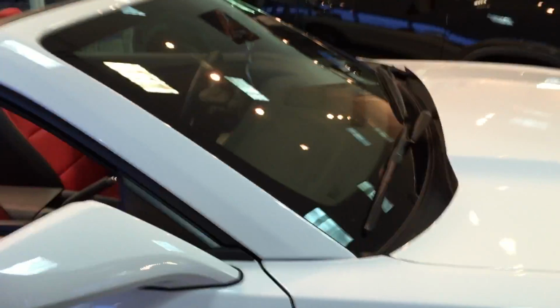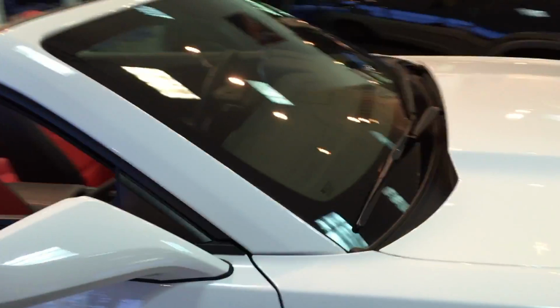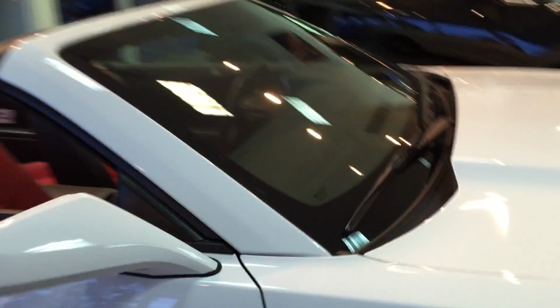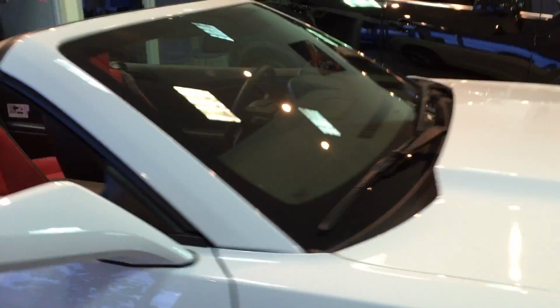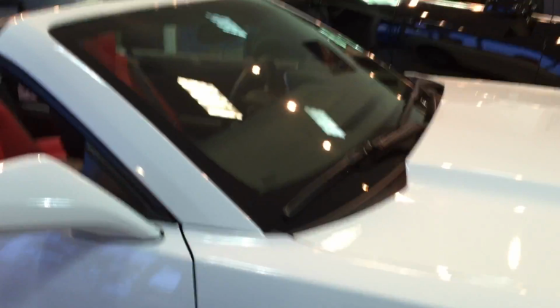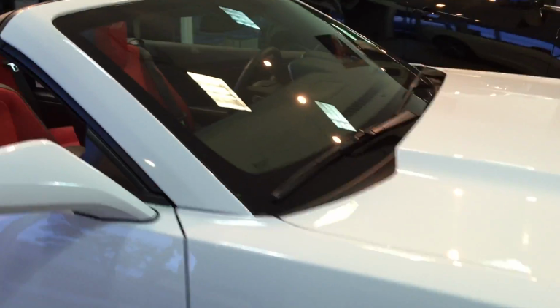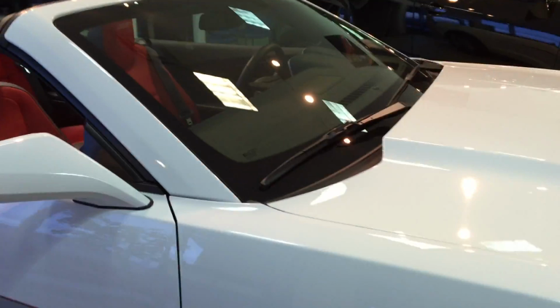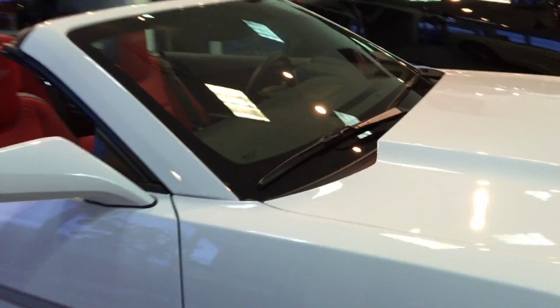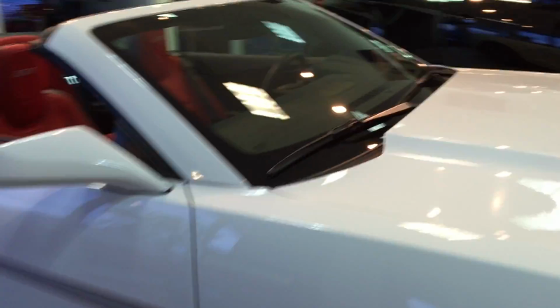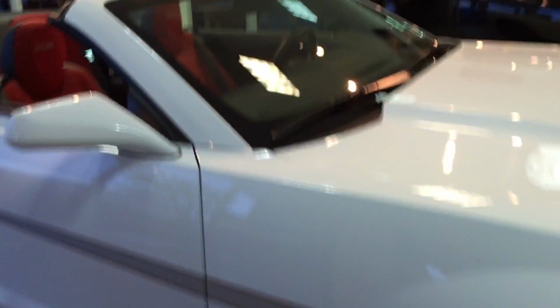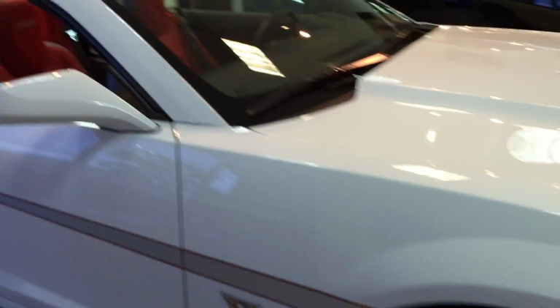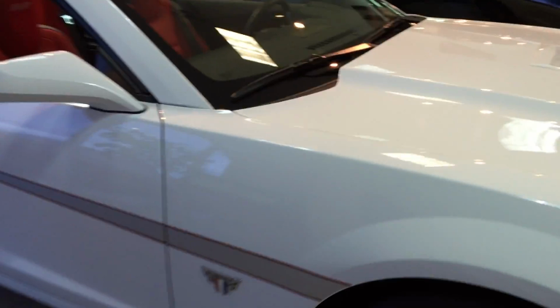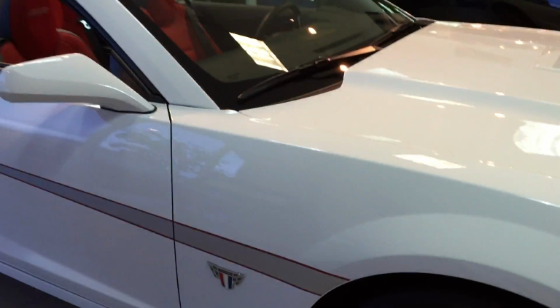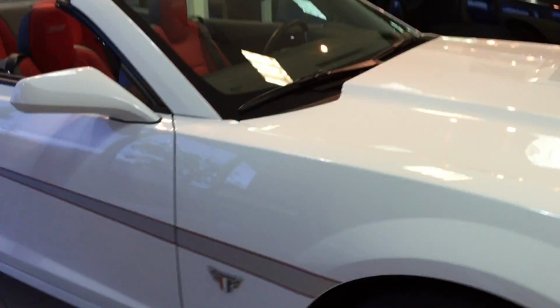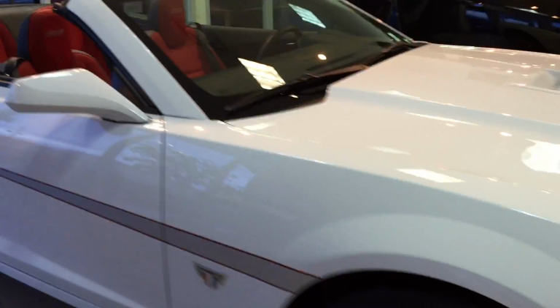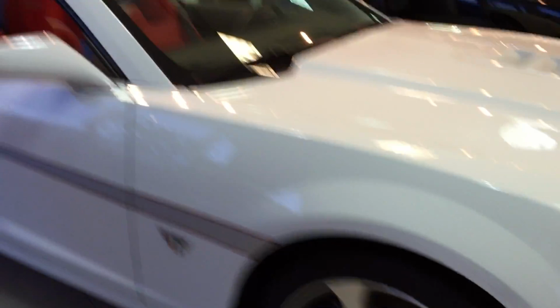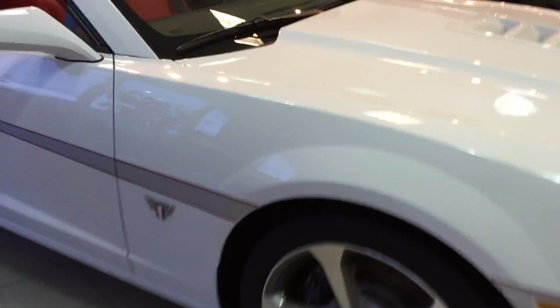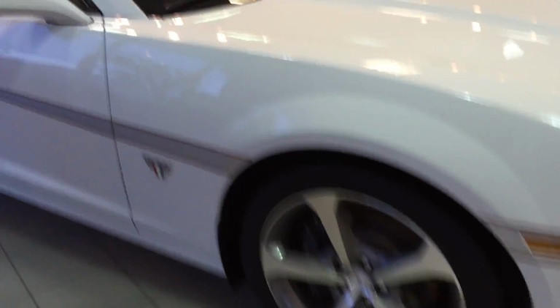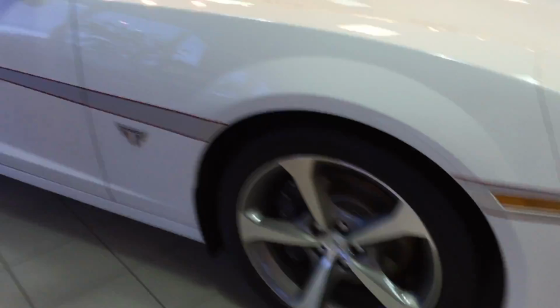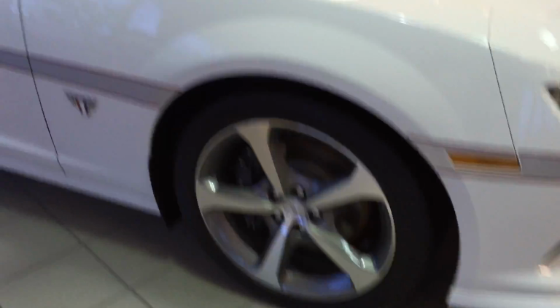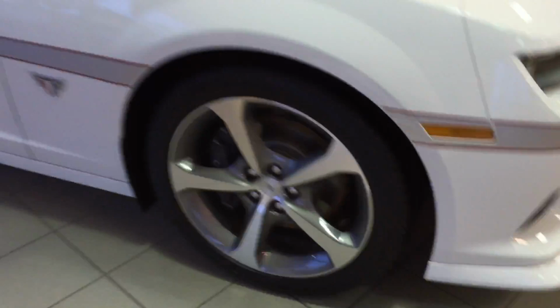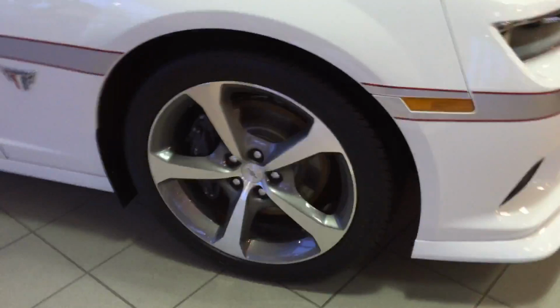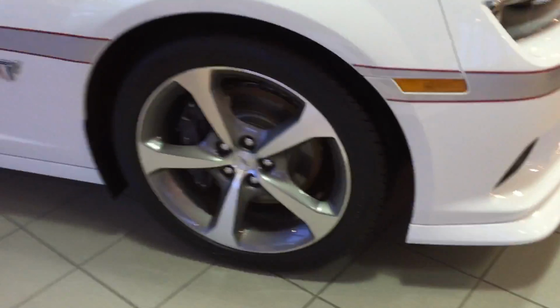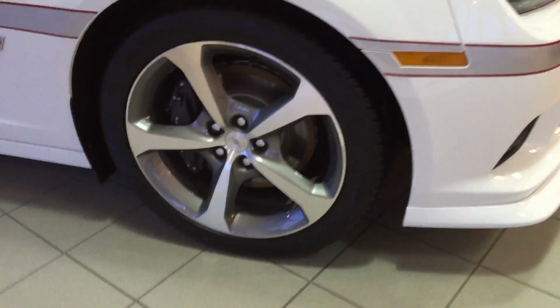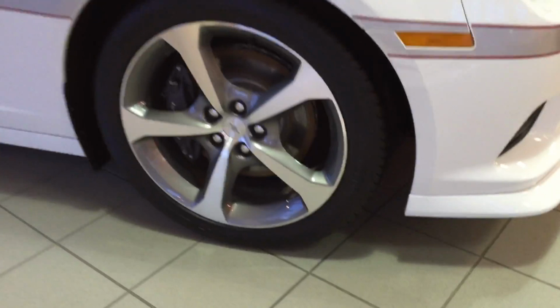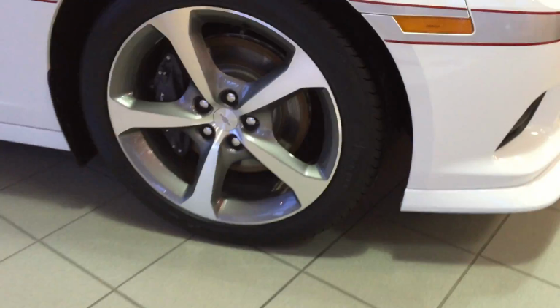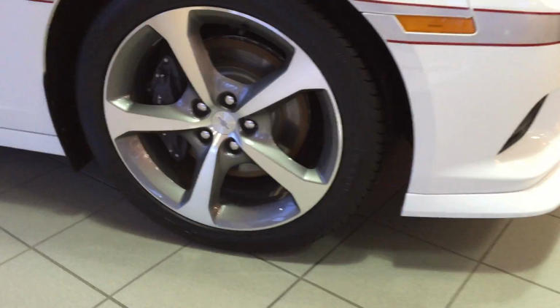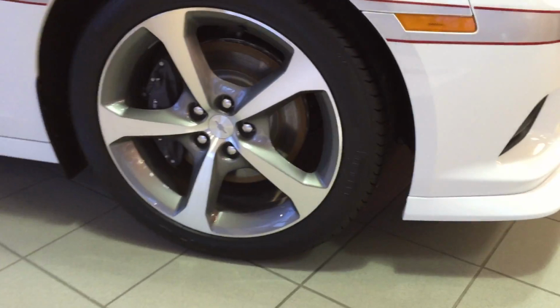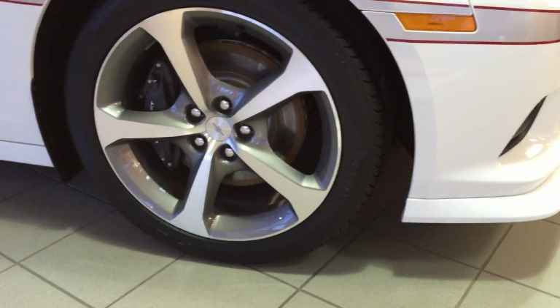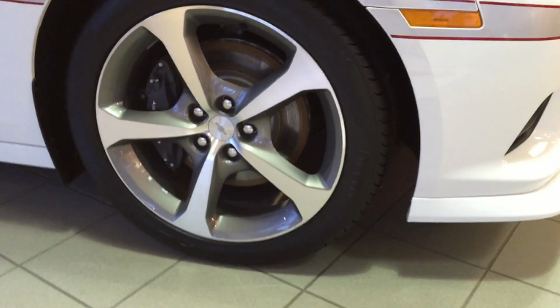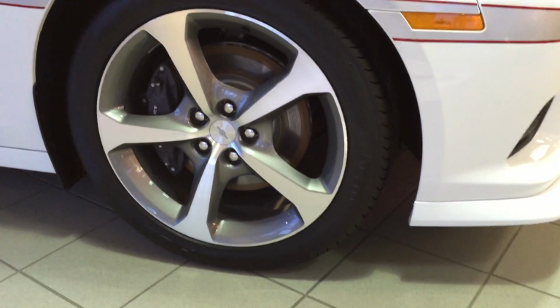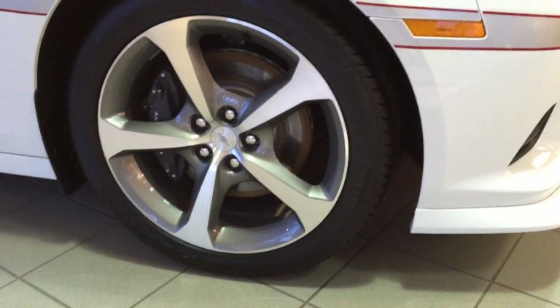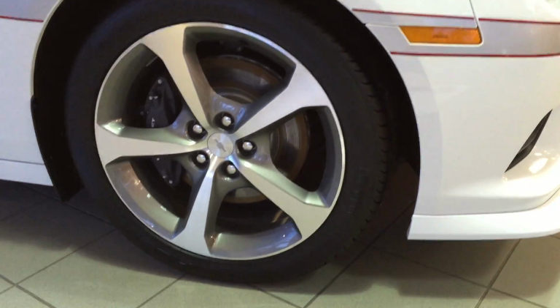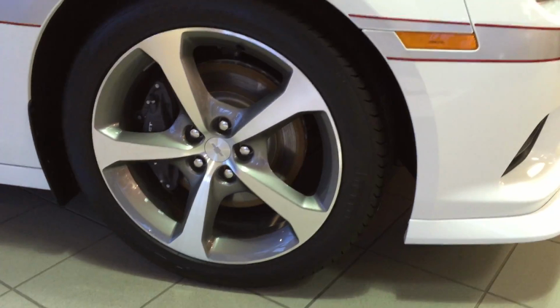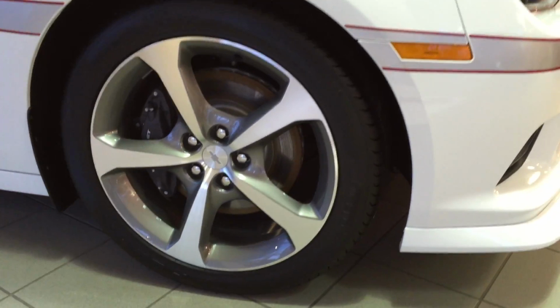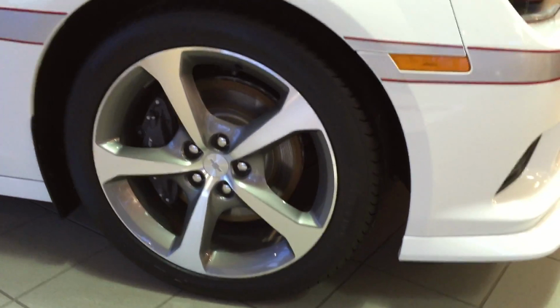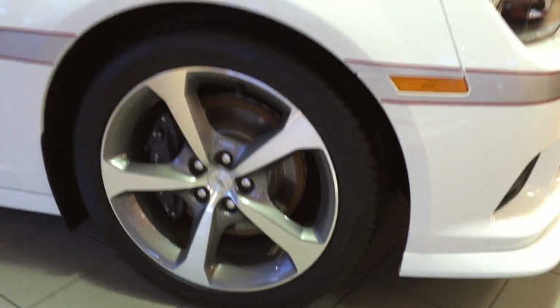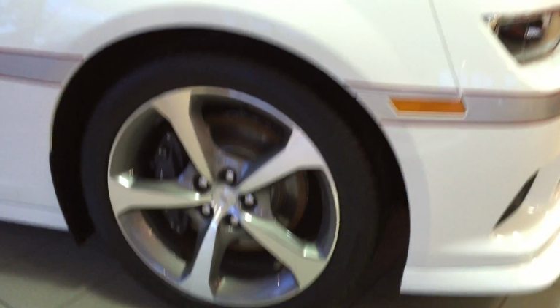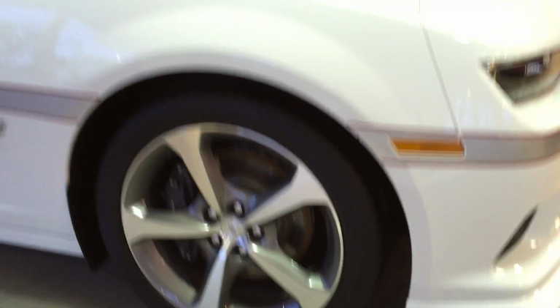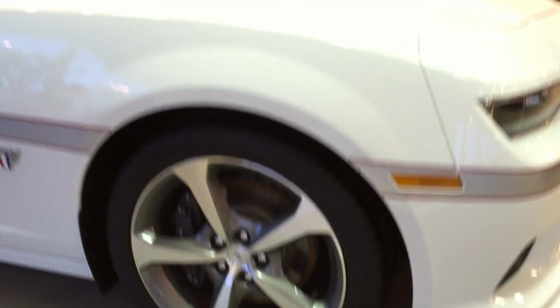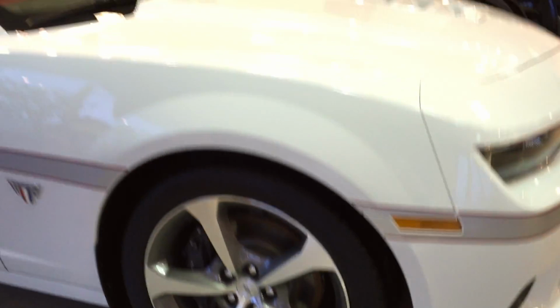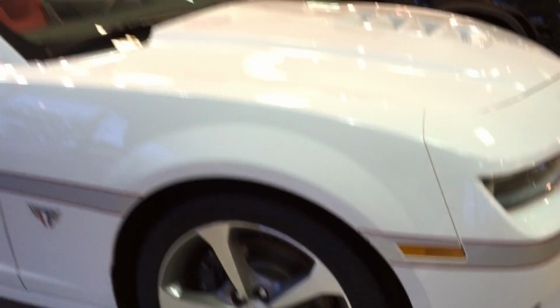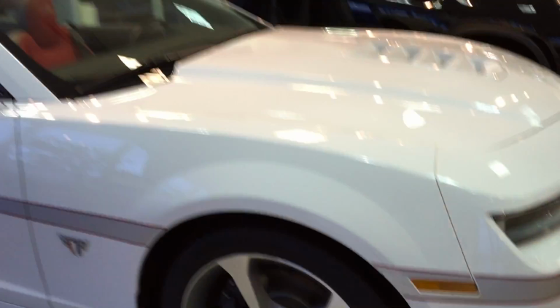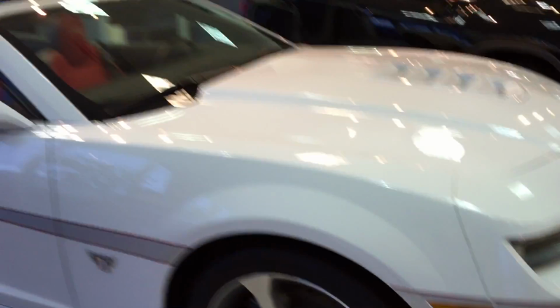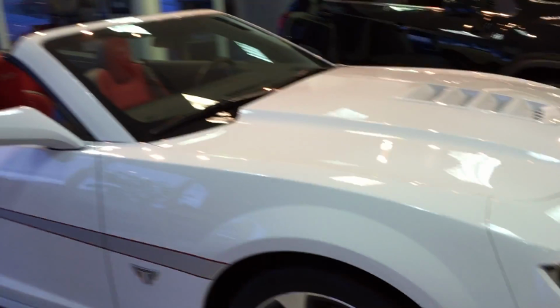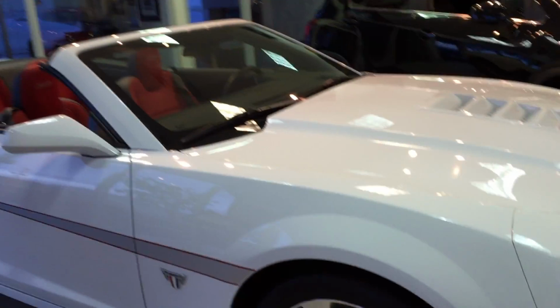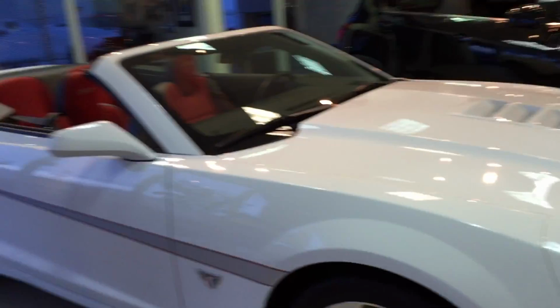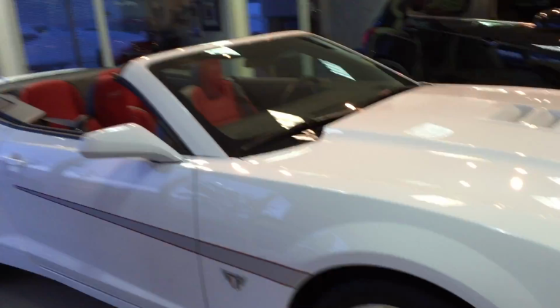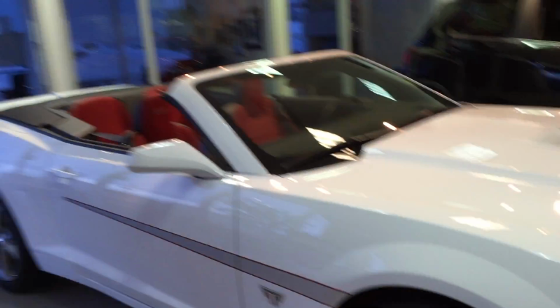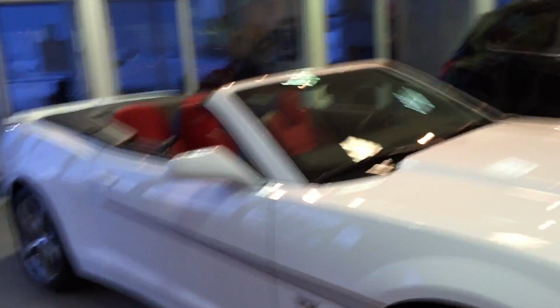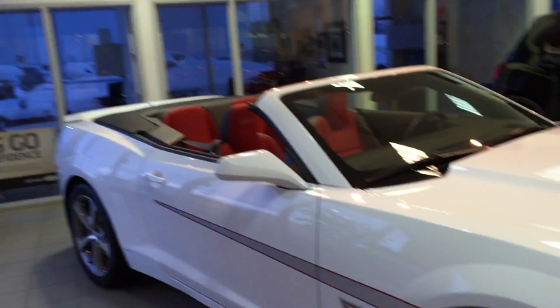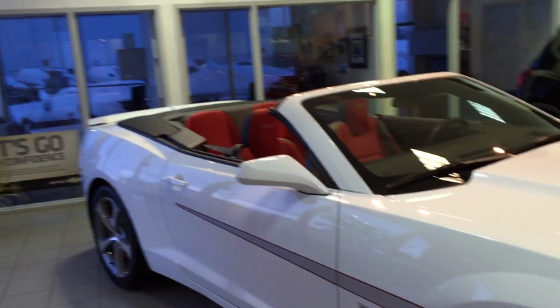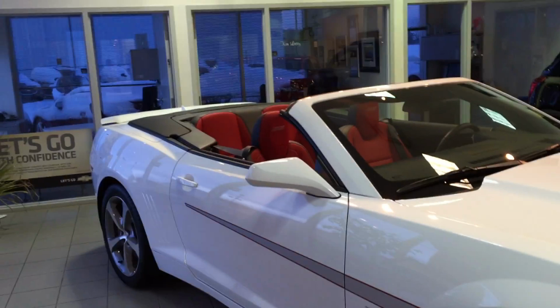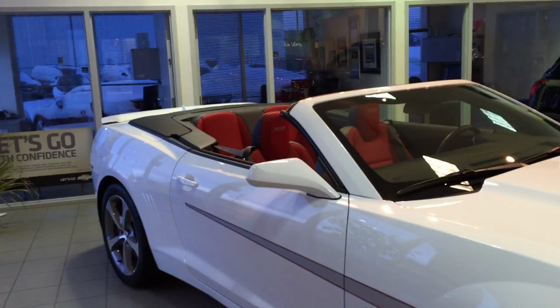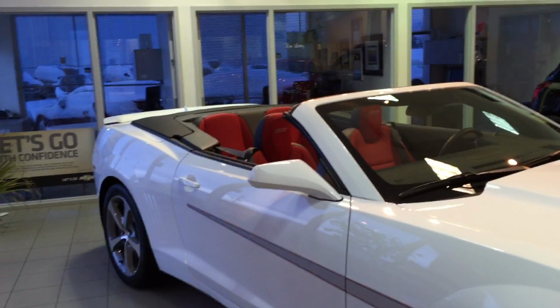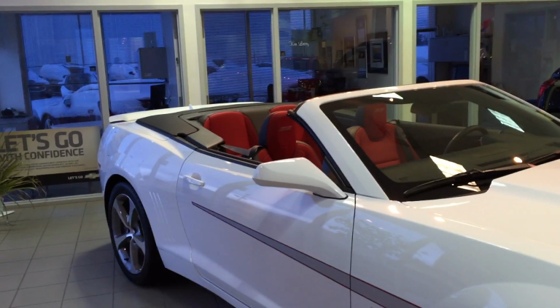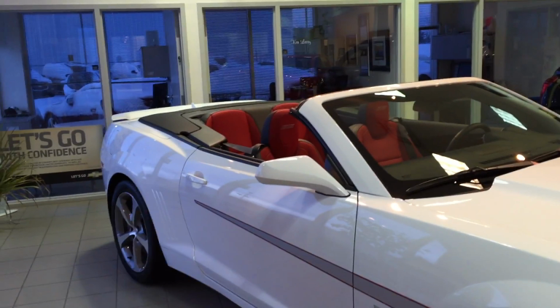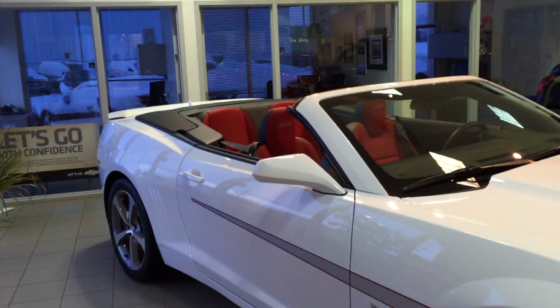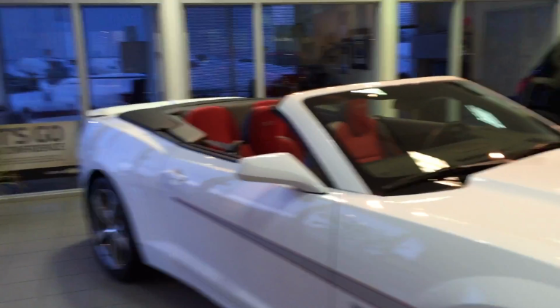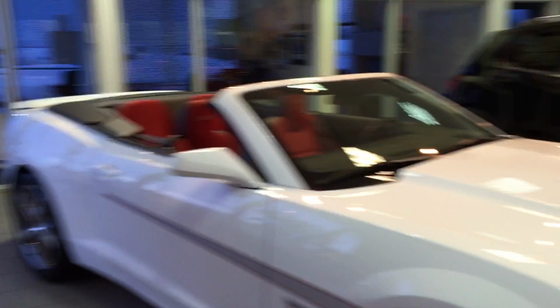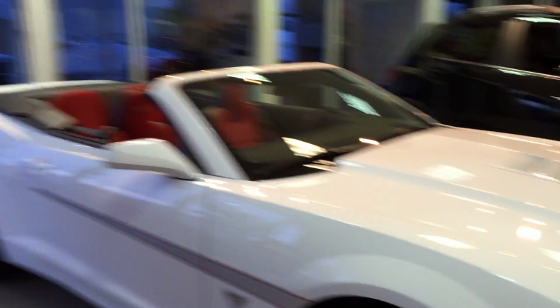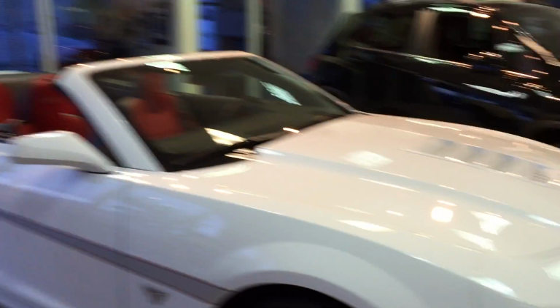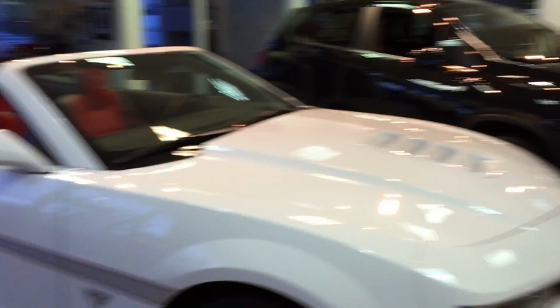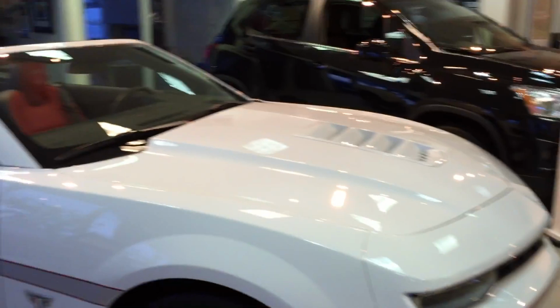In the showroom, all clean and shiny. If you don't like white, I'm sure we can find you another colour.